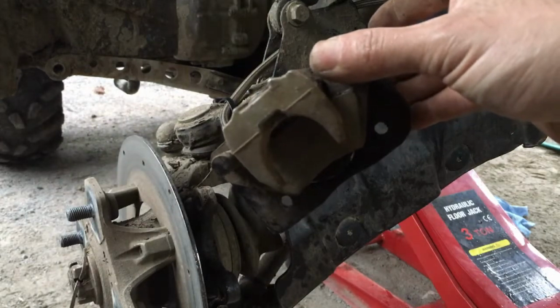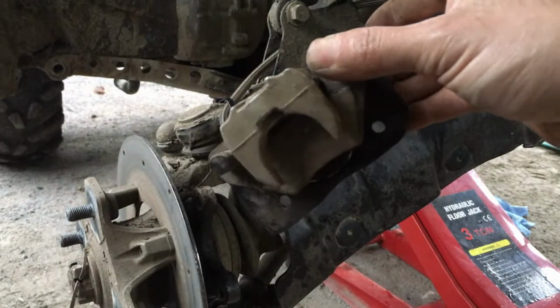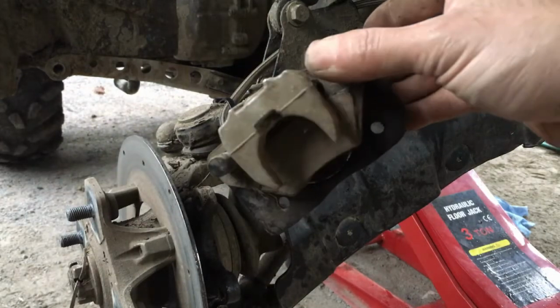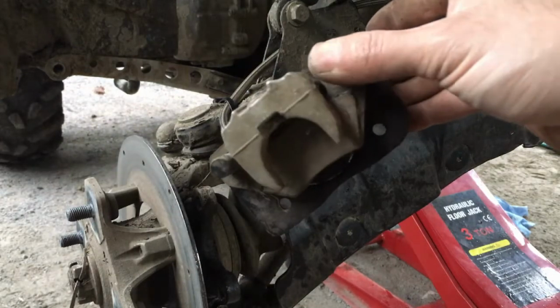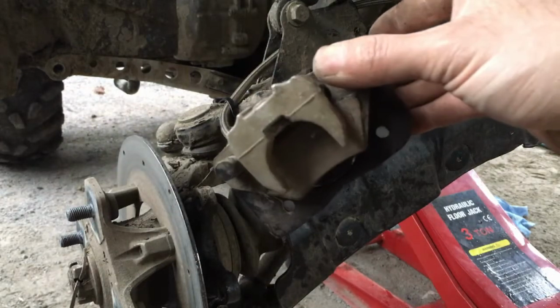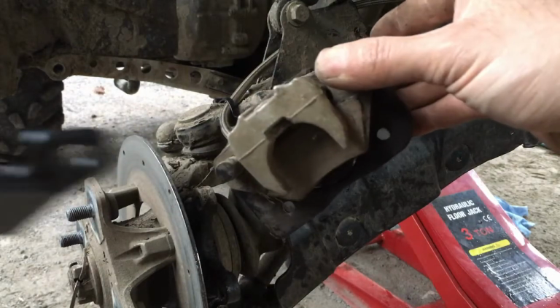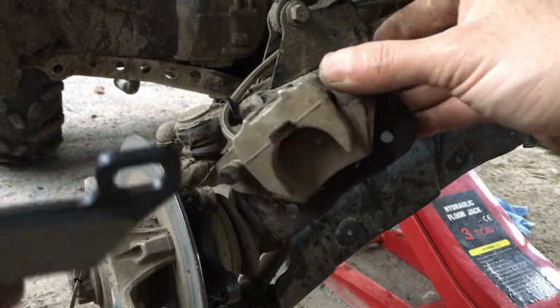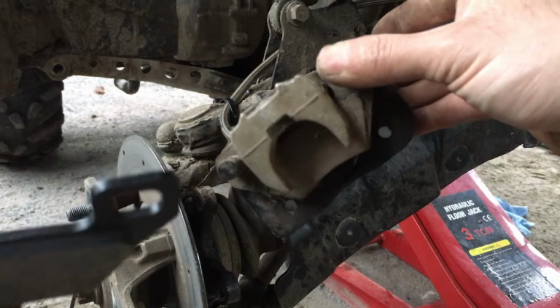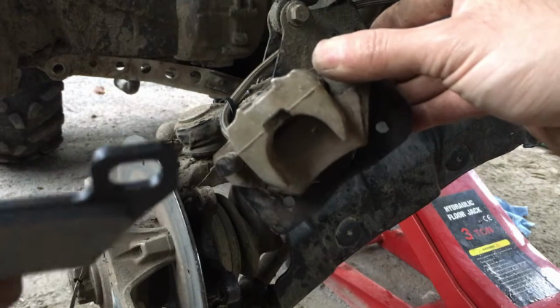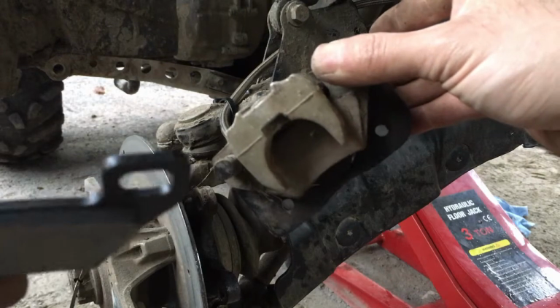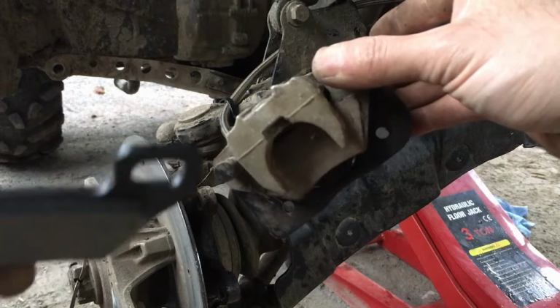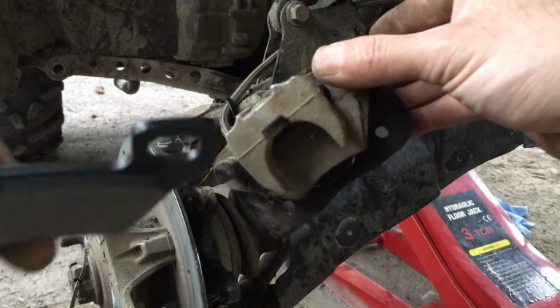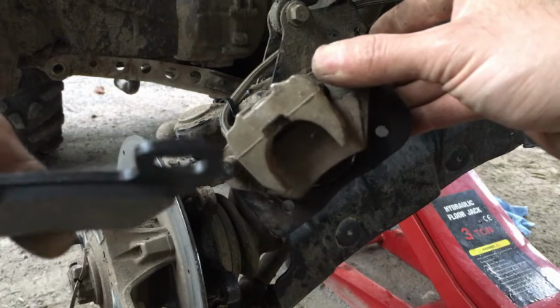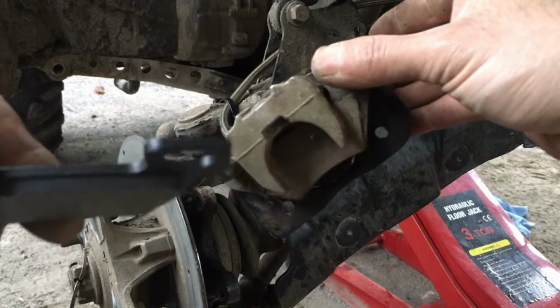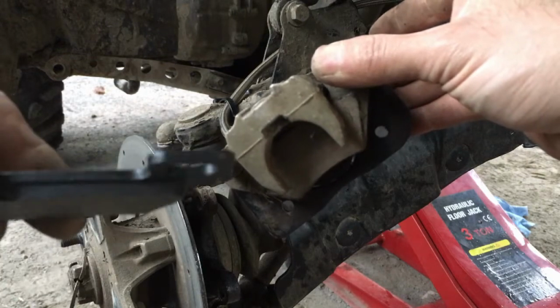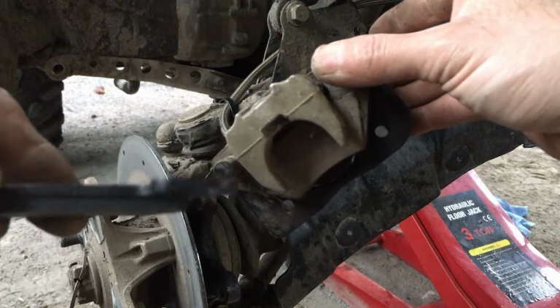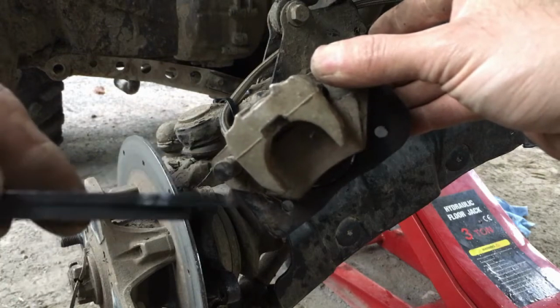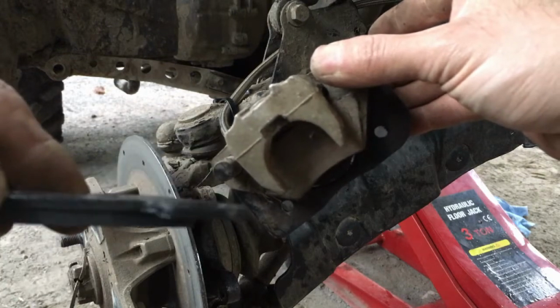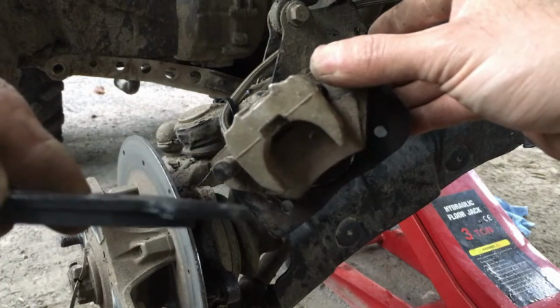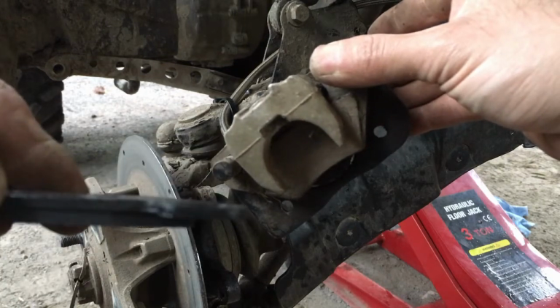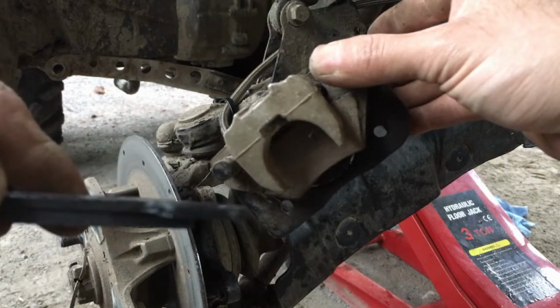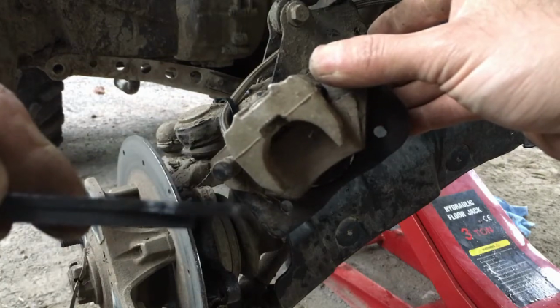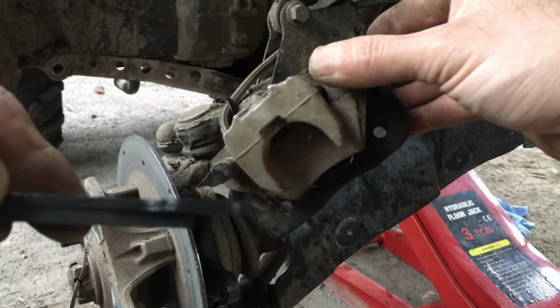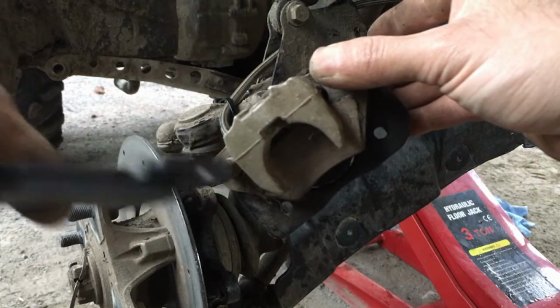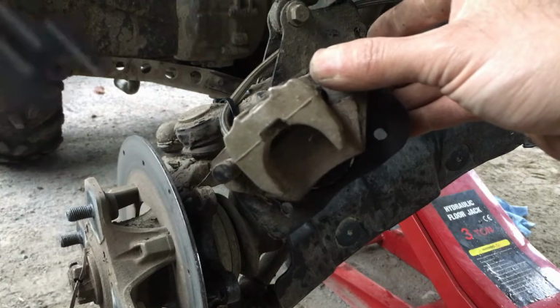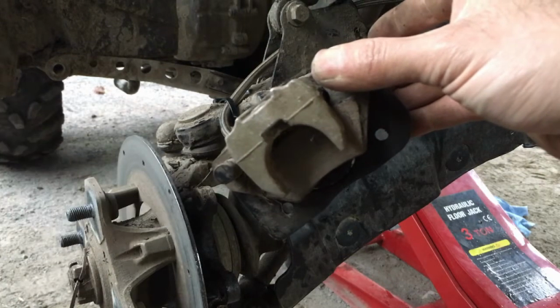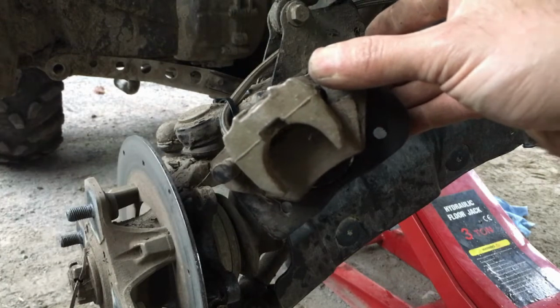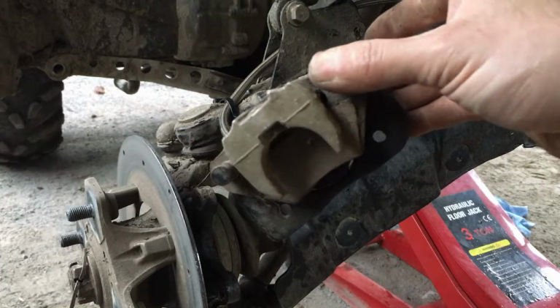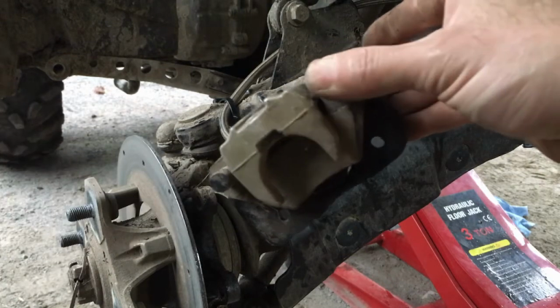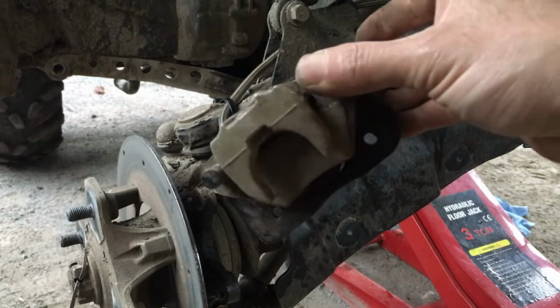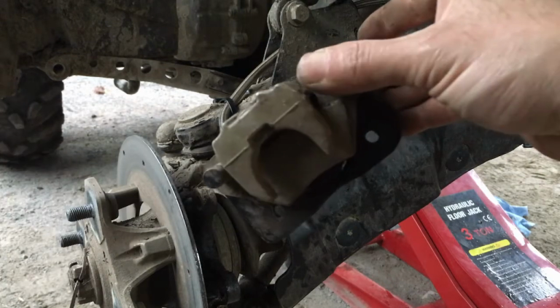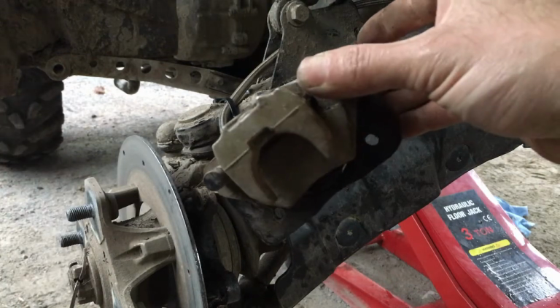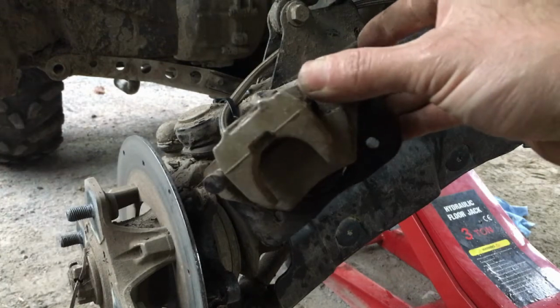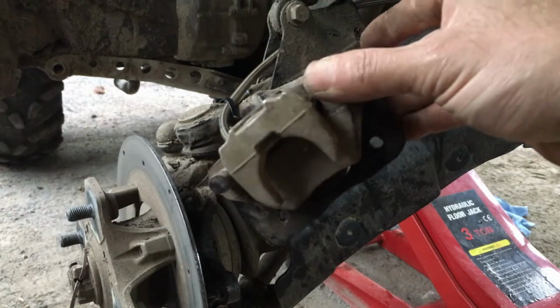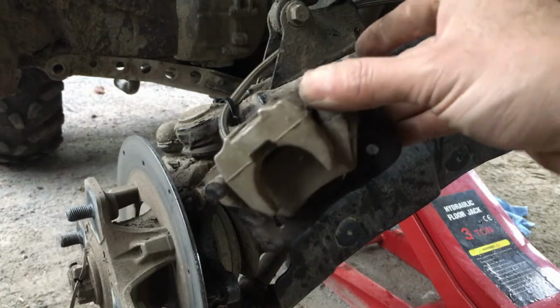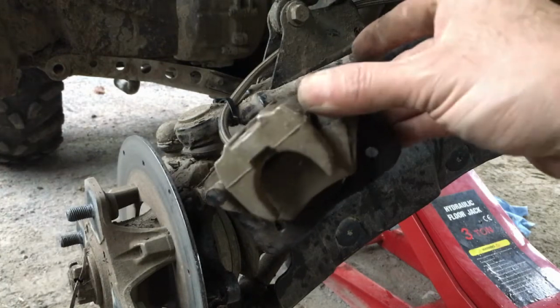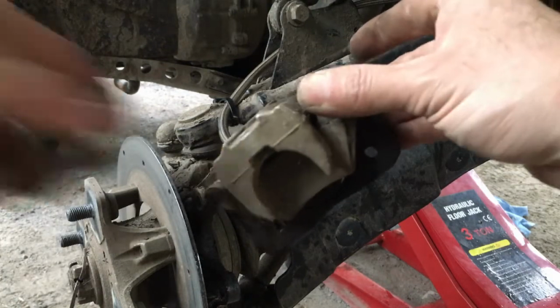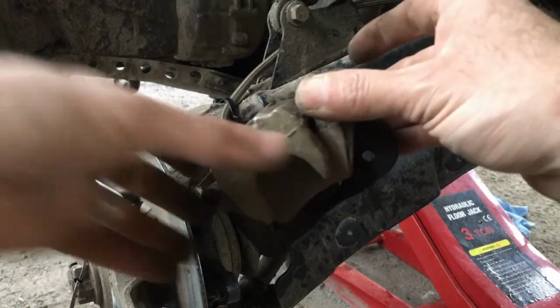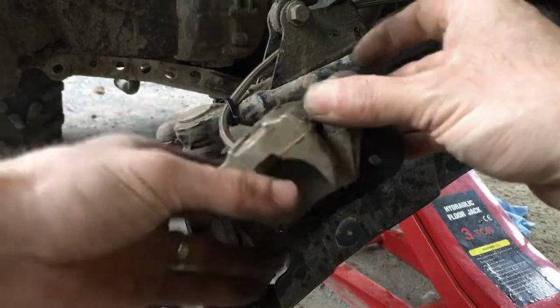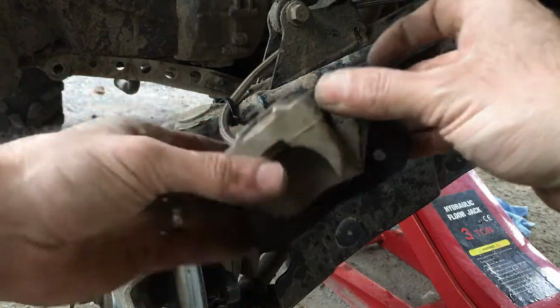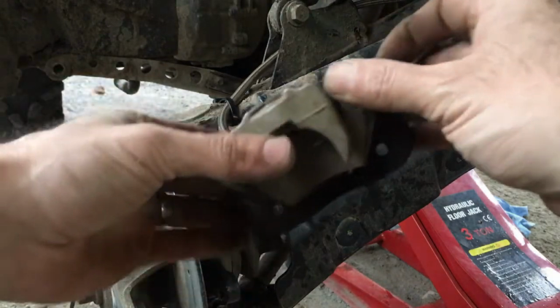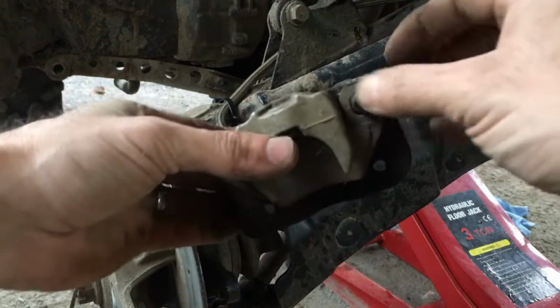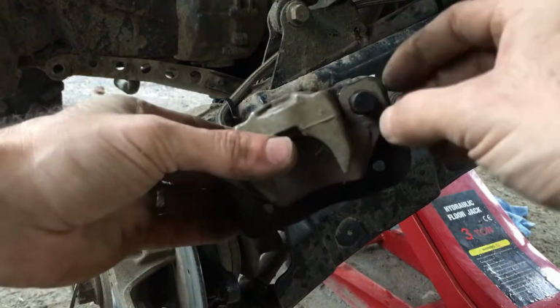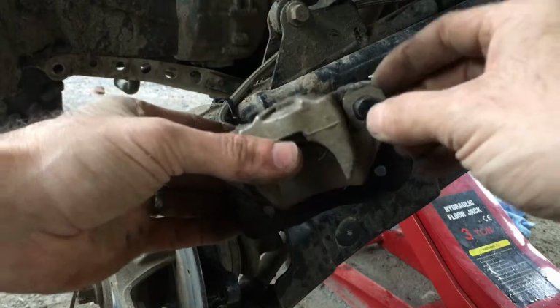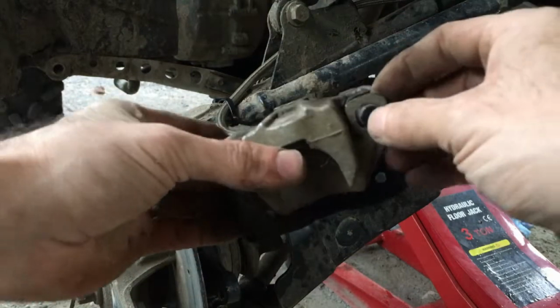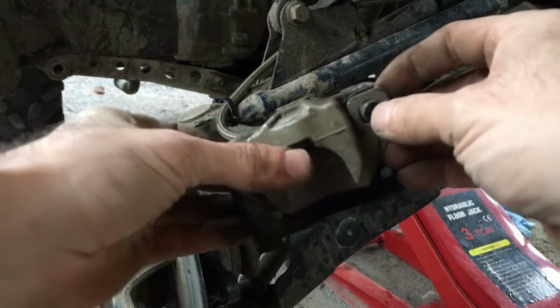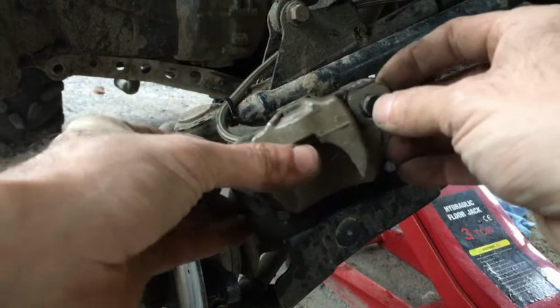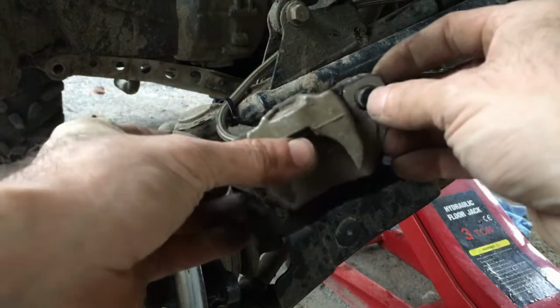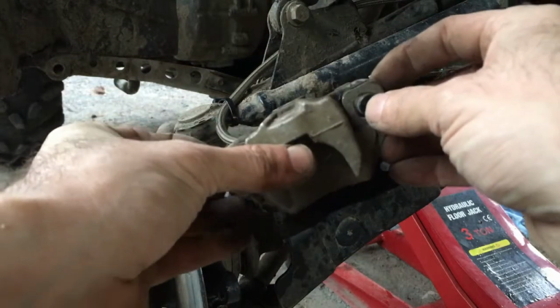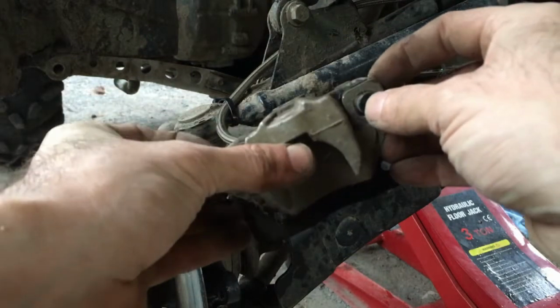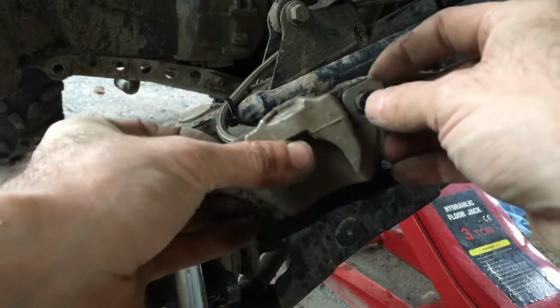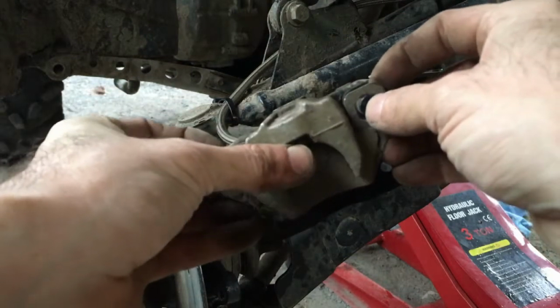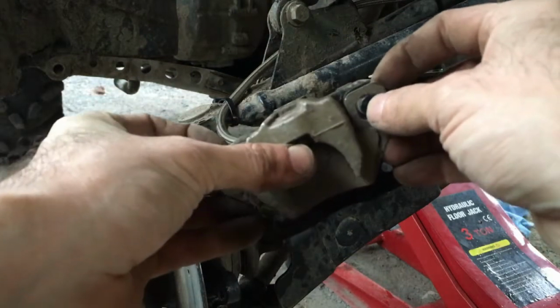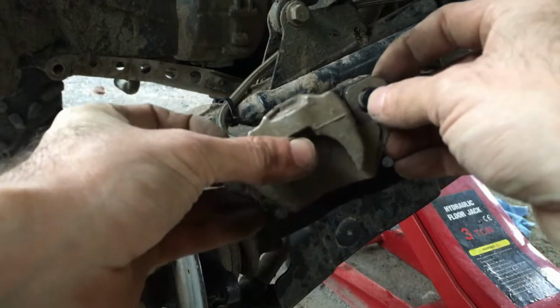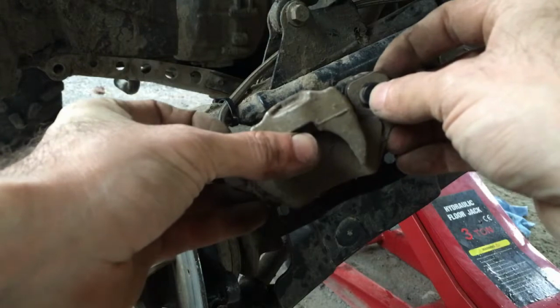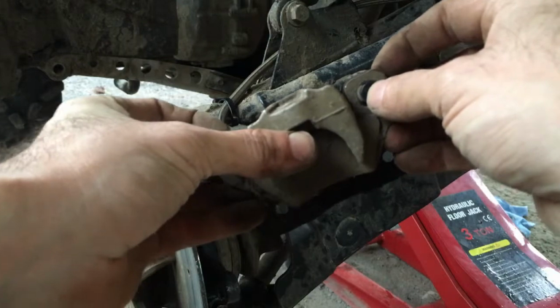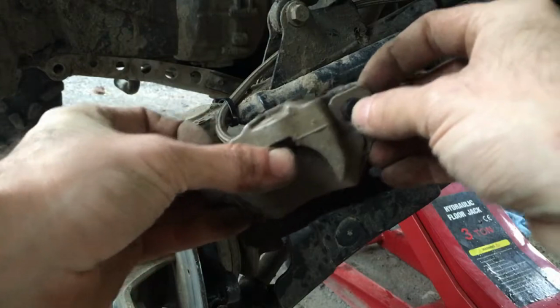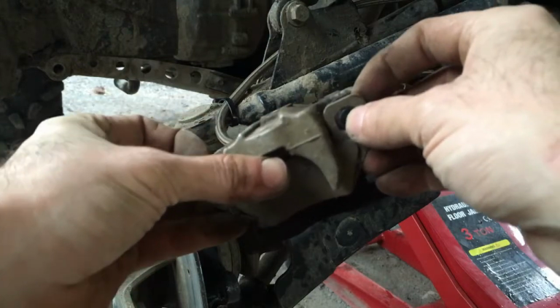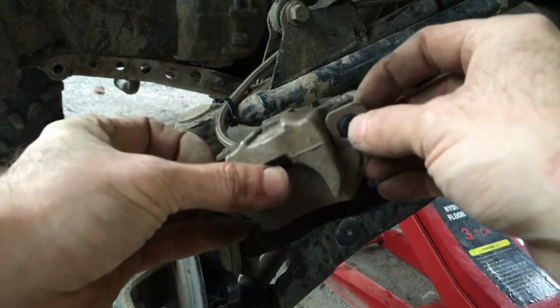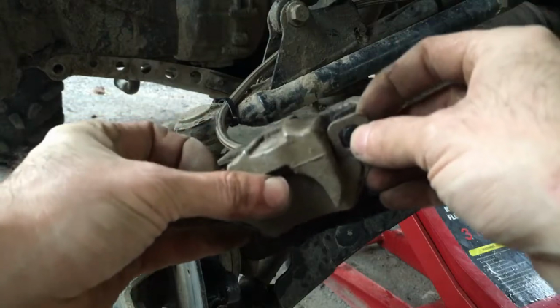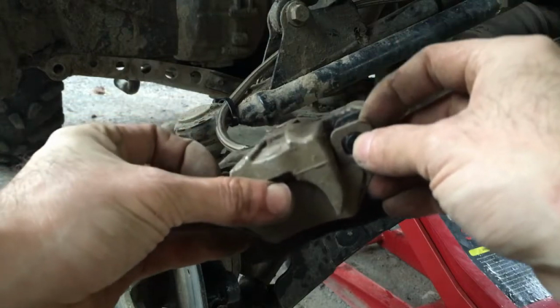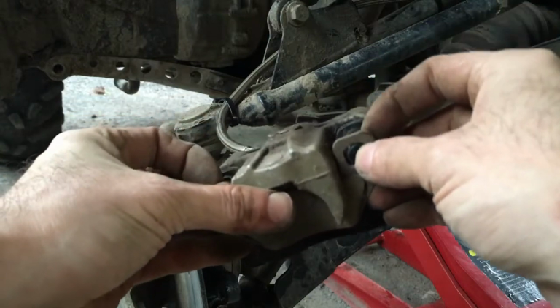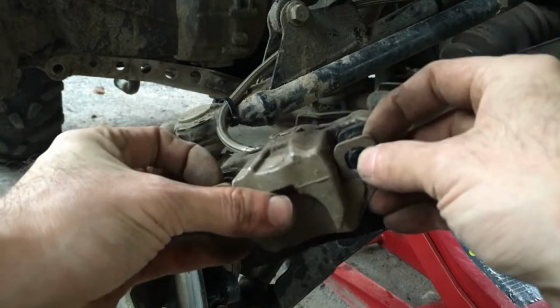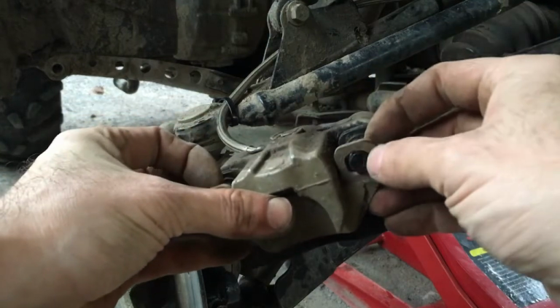Here are the new ones — quite a bit of difference. This one, same thing: it just slides over.